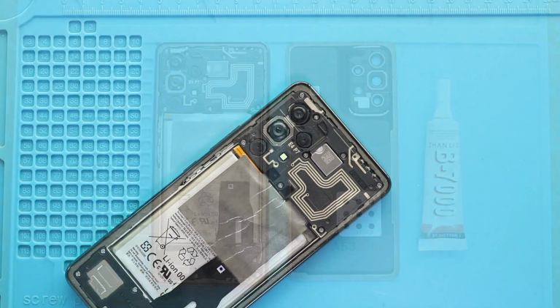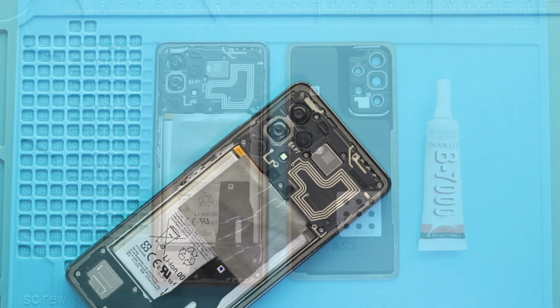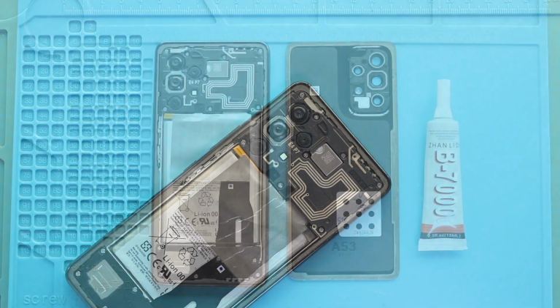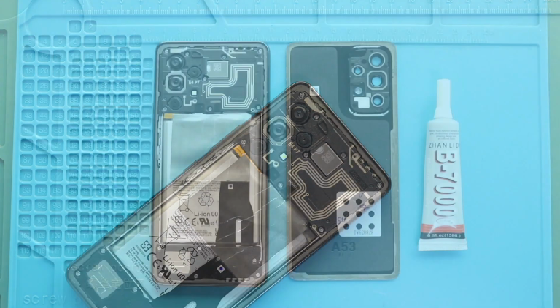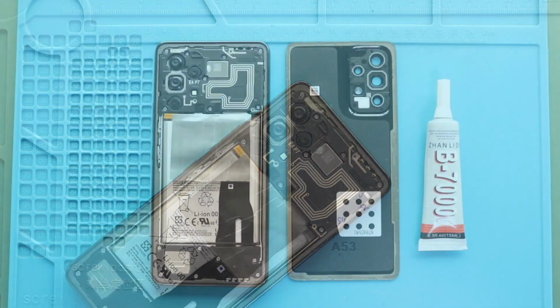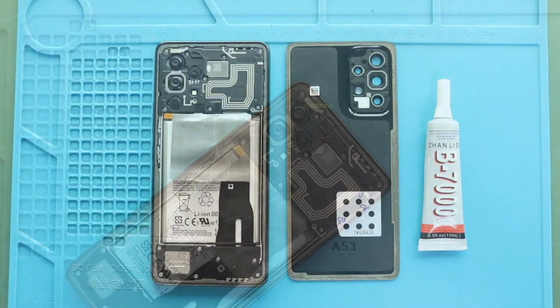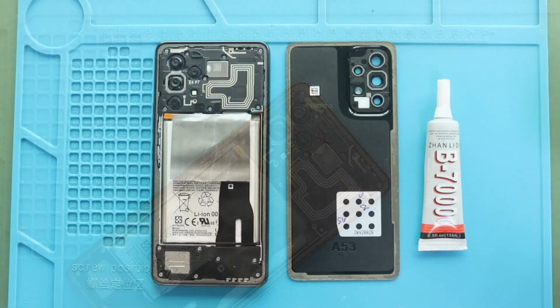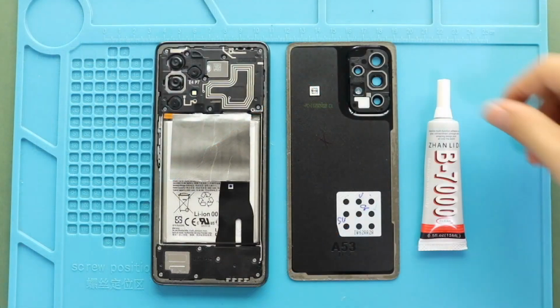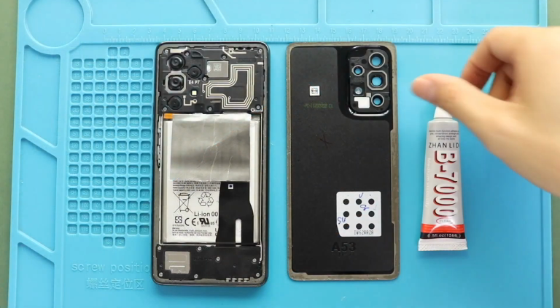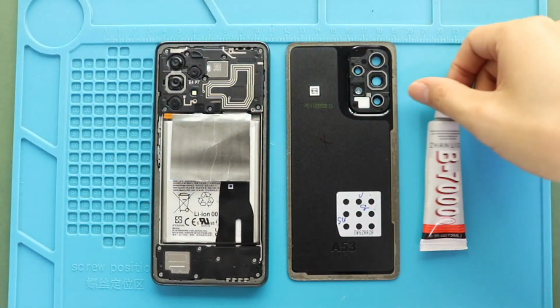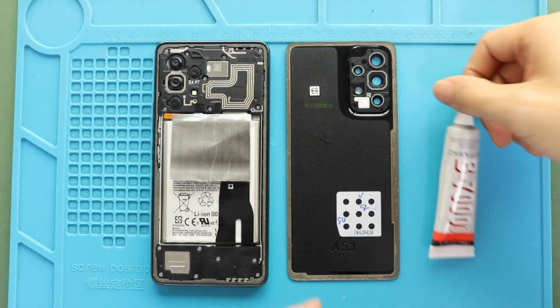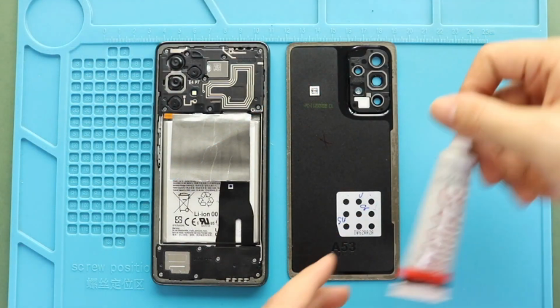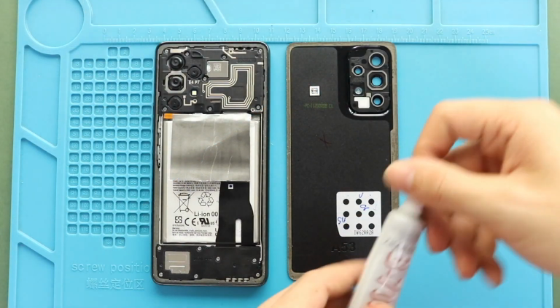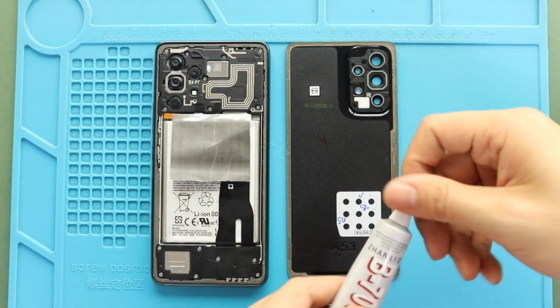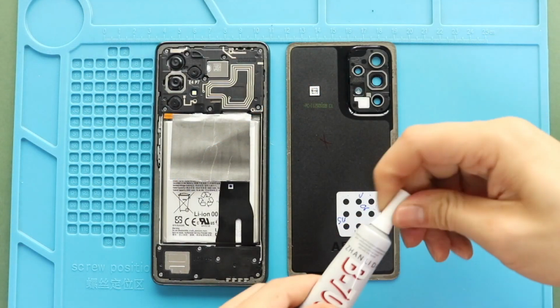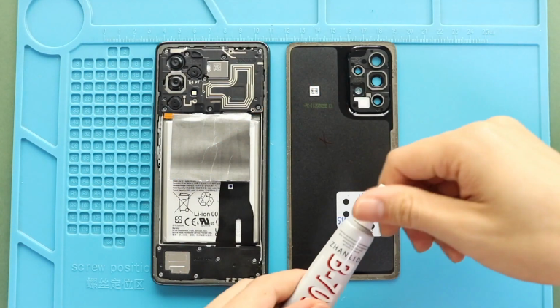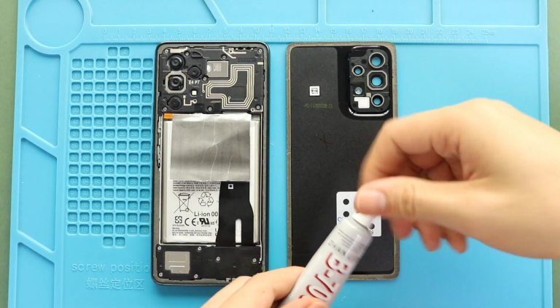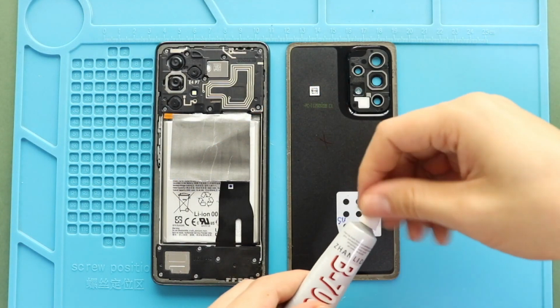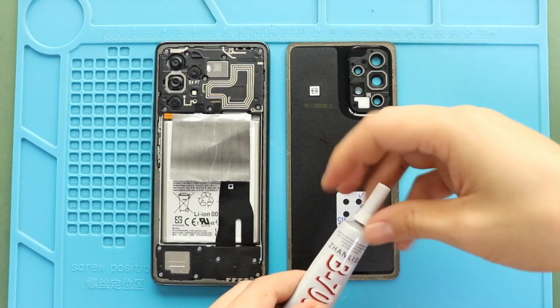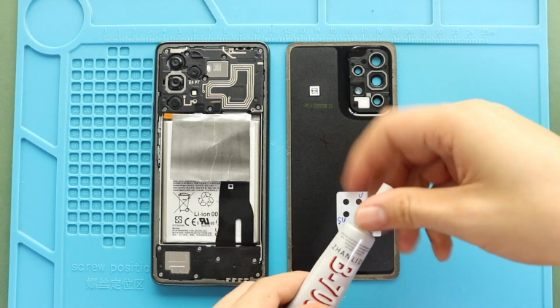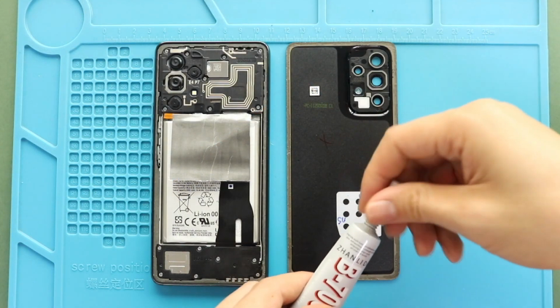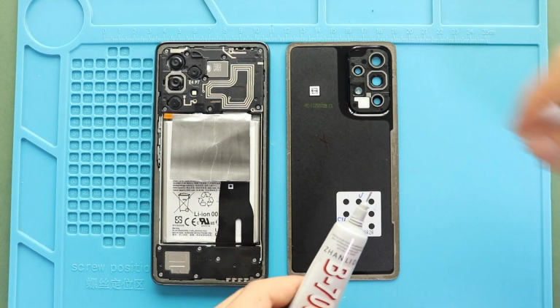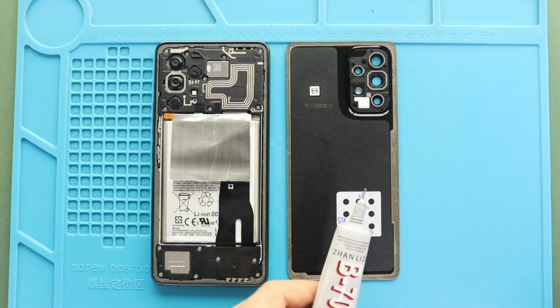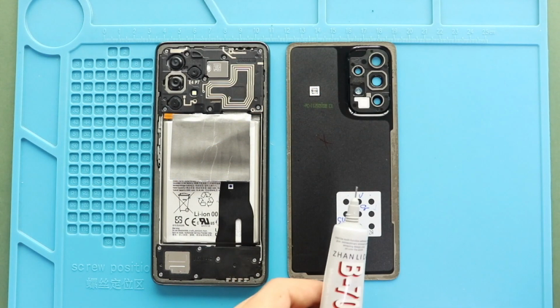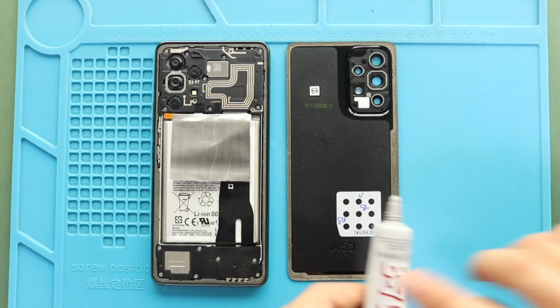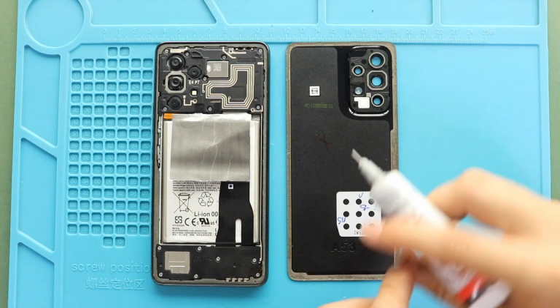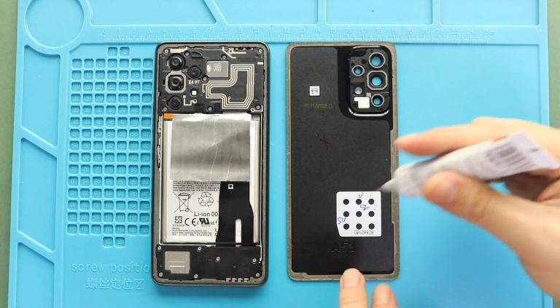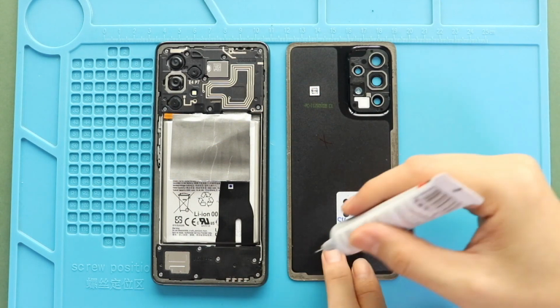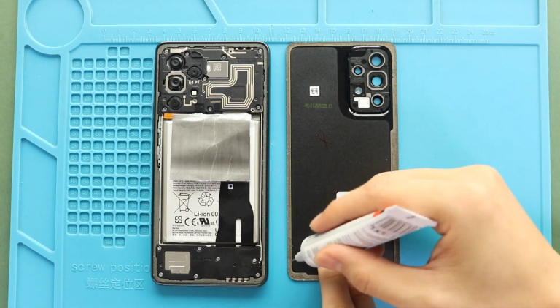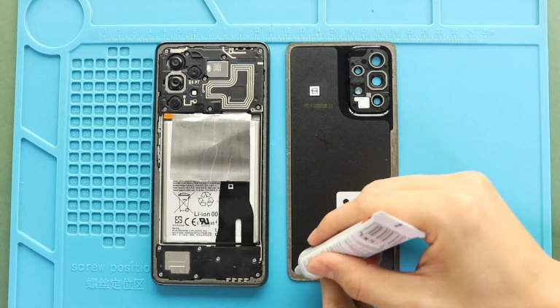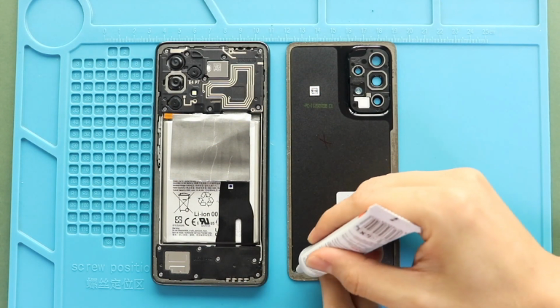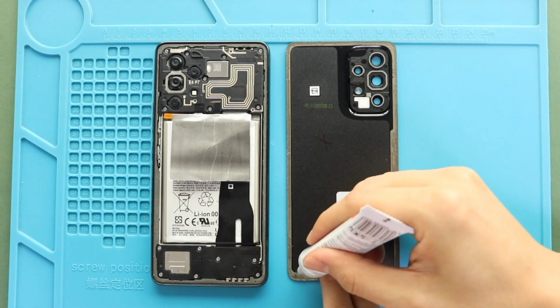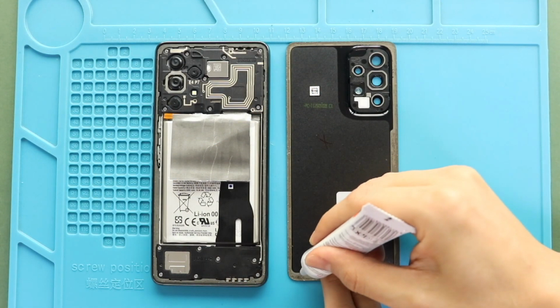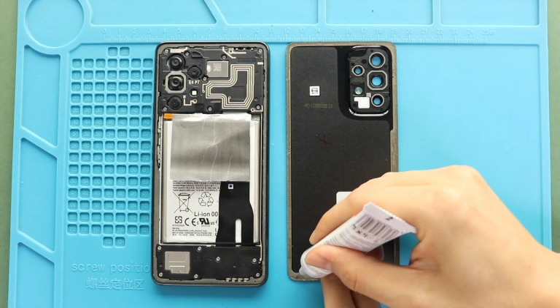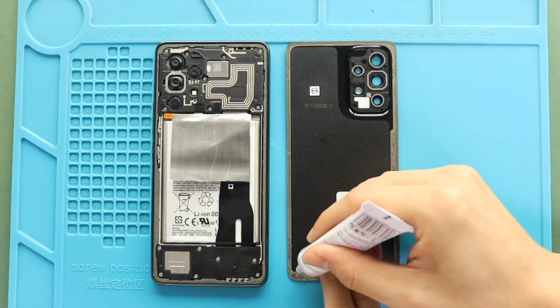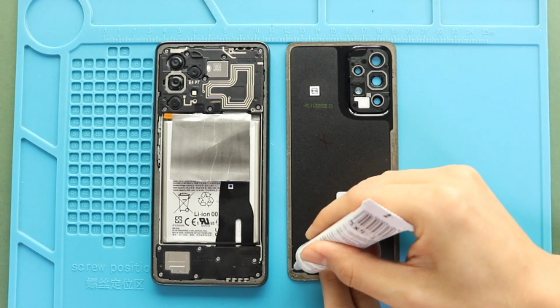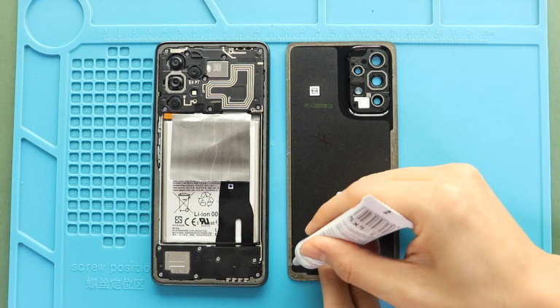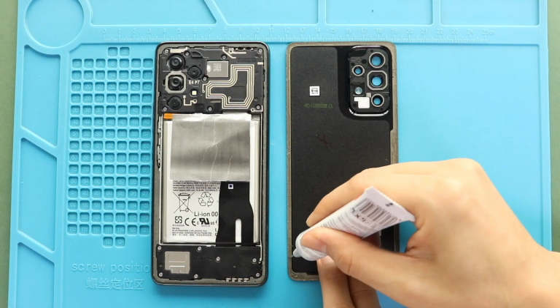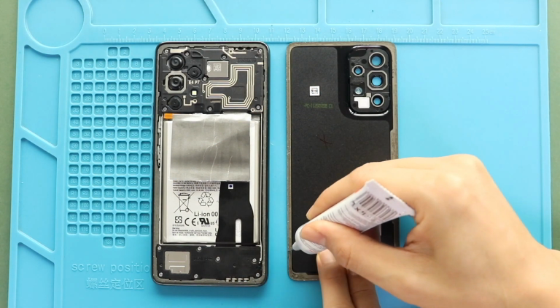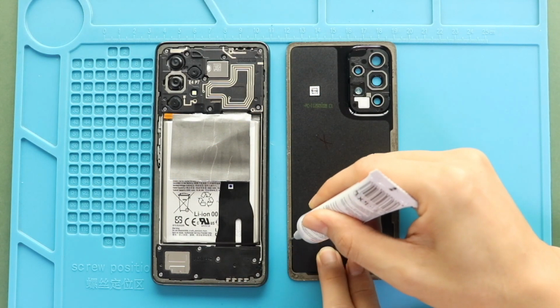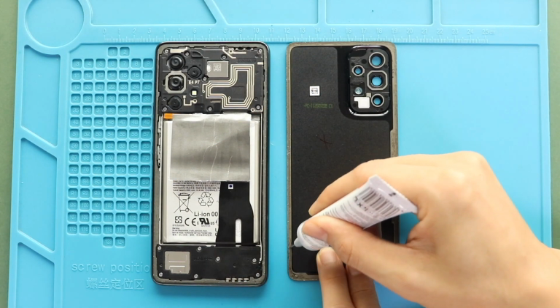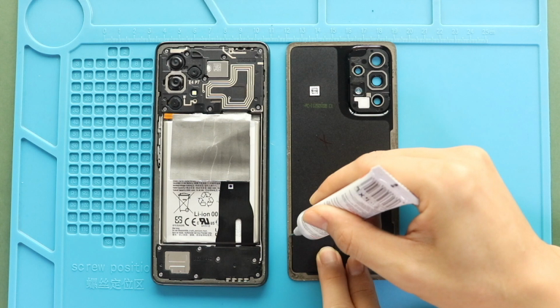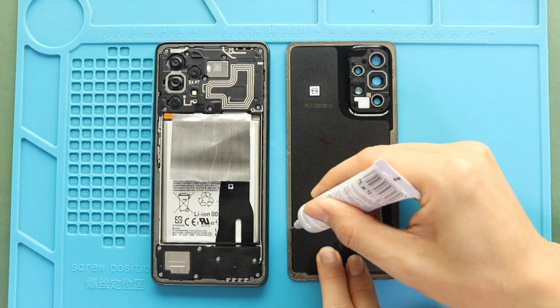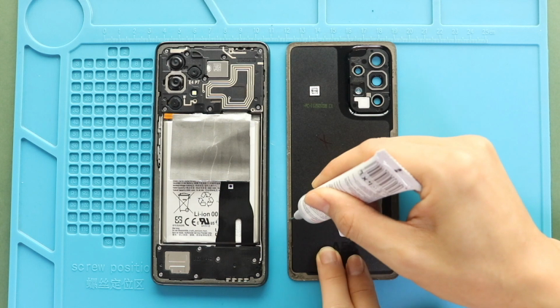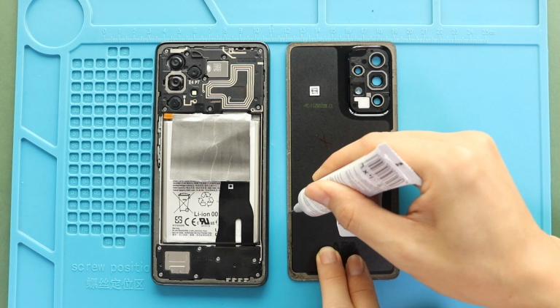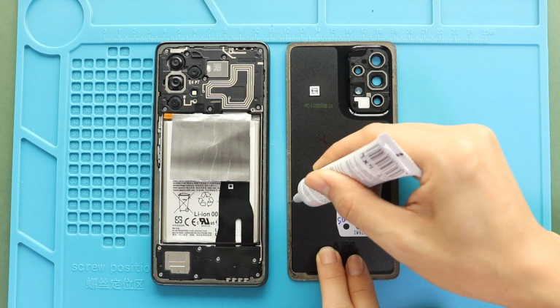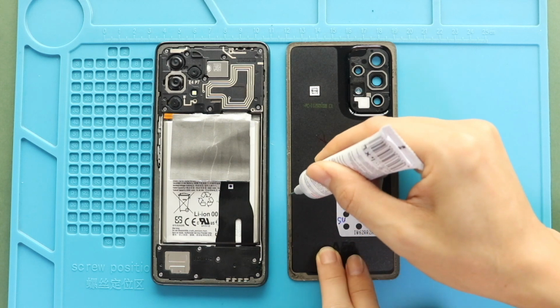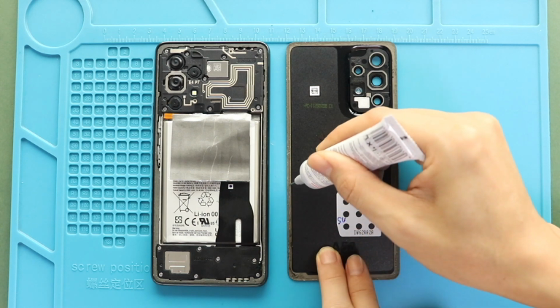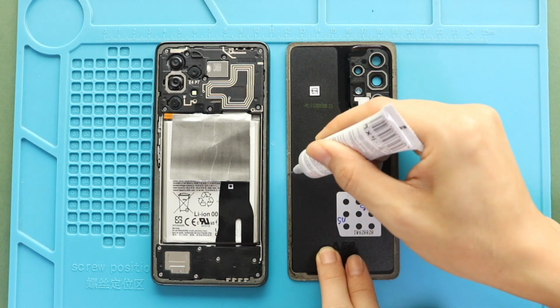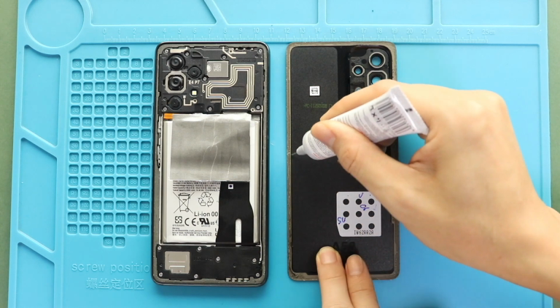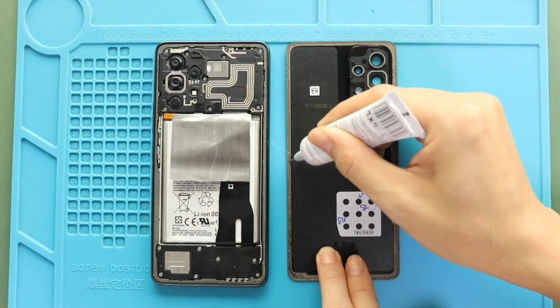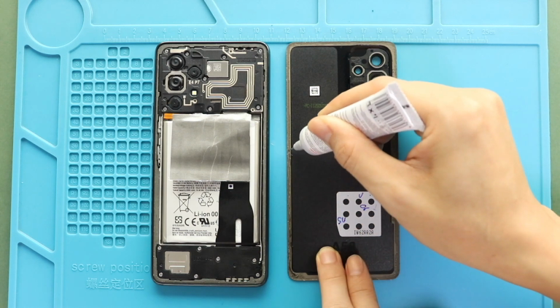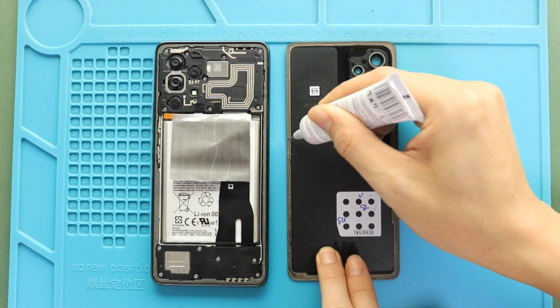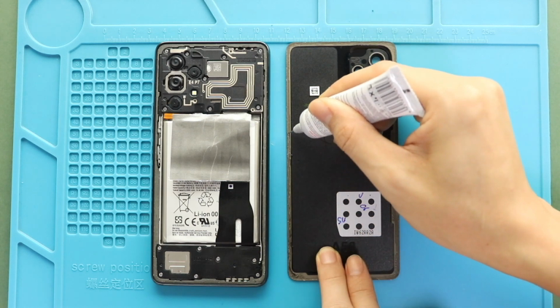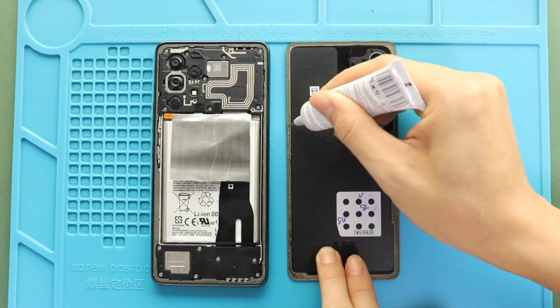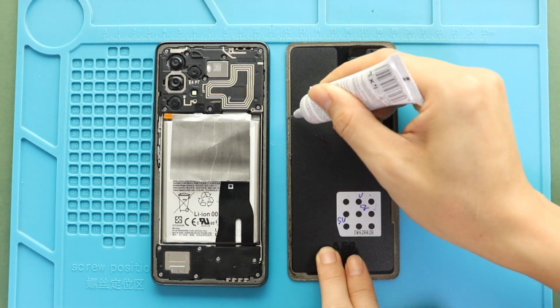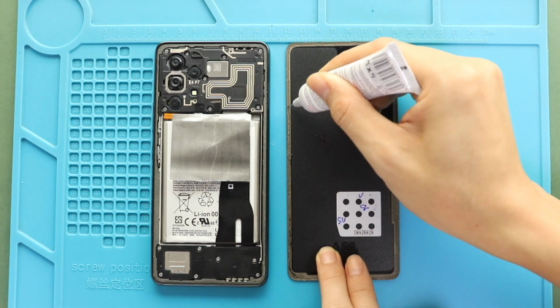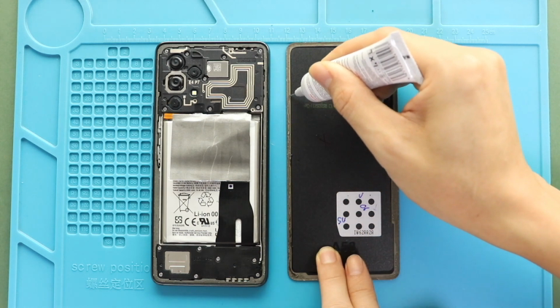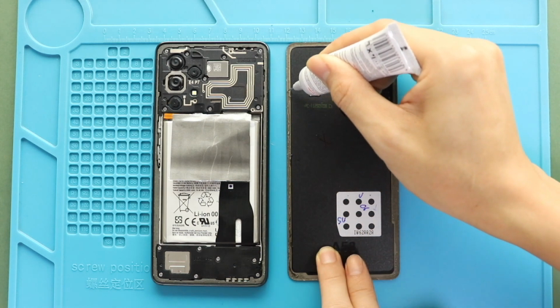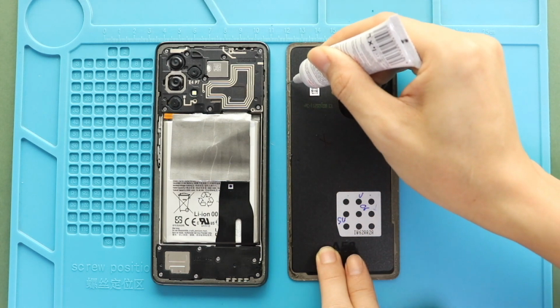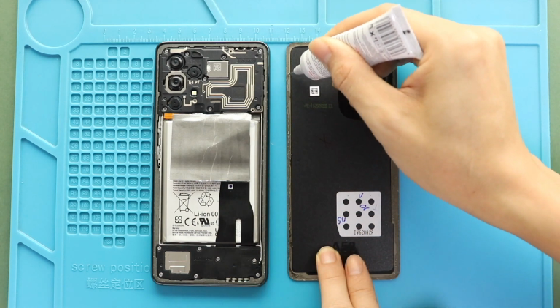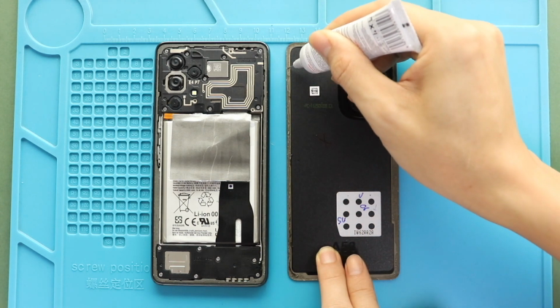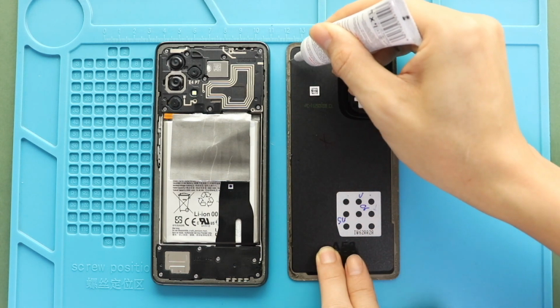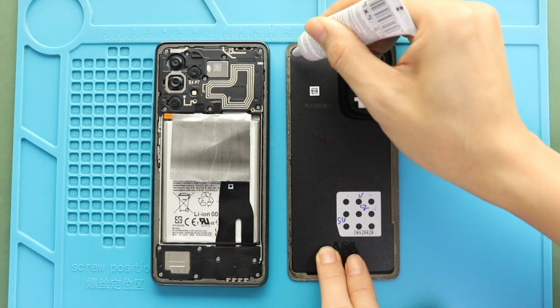Next, before installing the back cover, ensure it has enough glue. If not, use B7000 glue or new double-sided back cover adhesive.